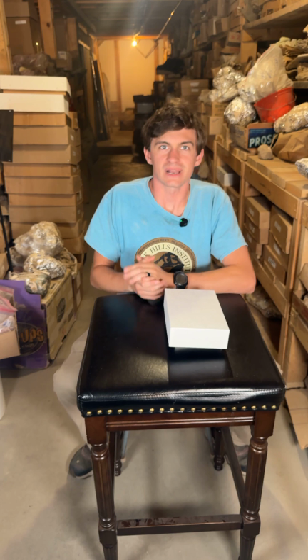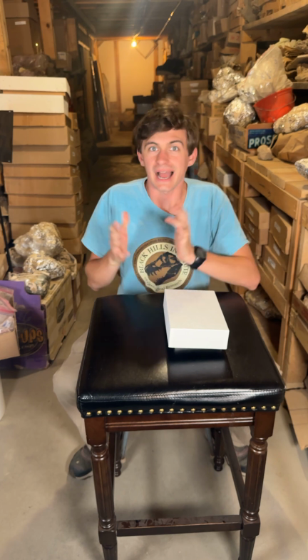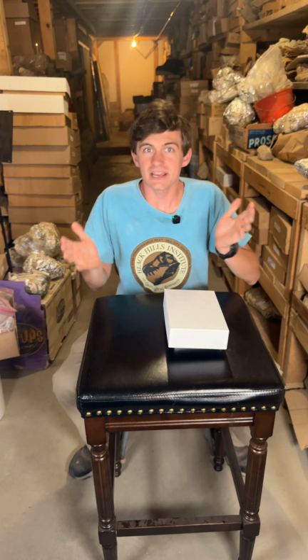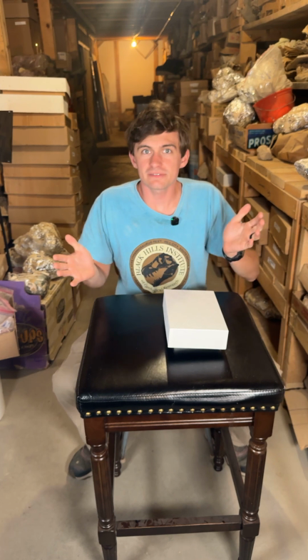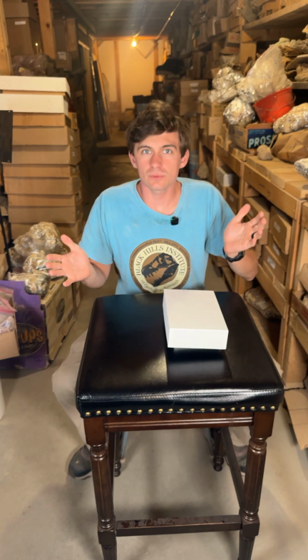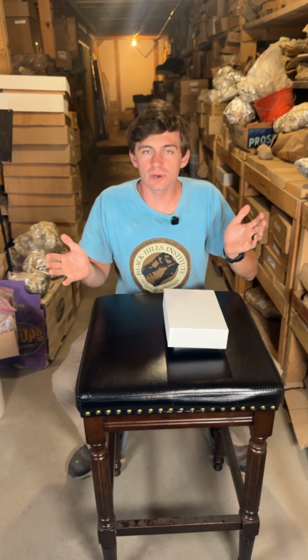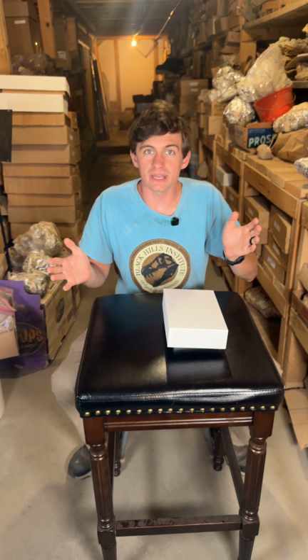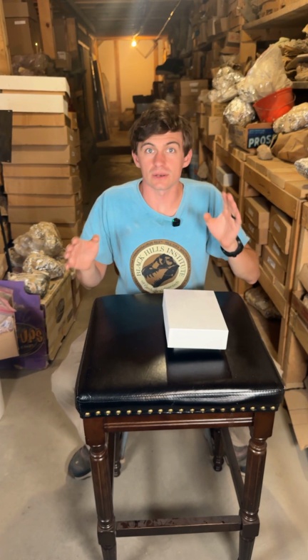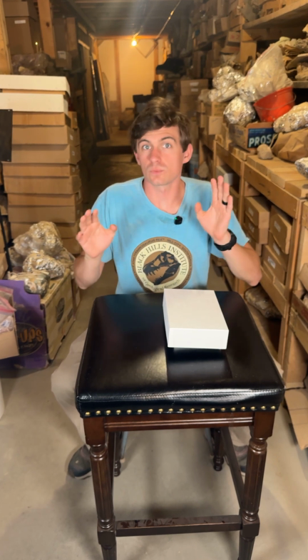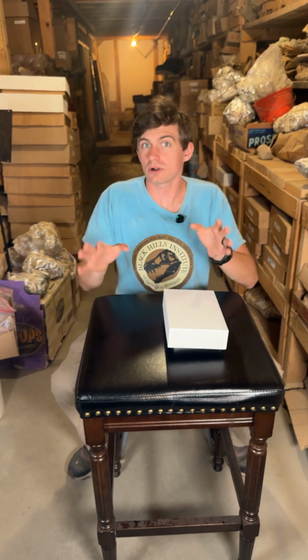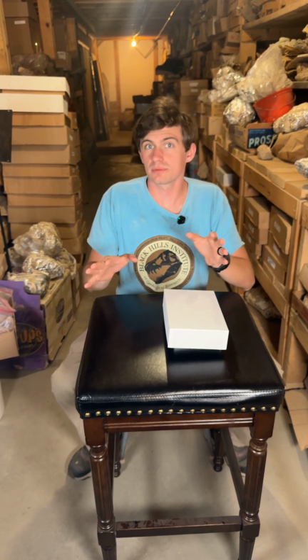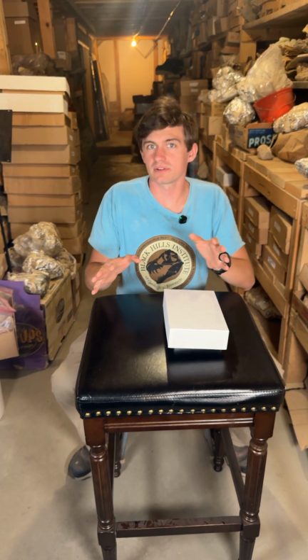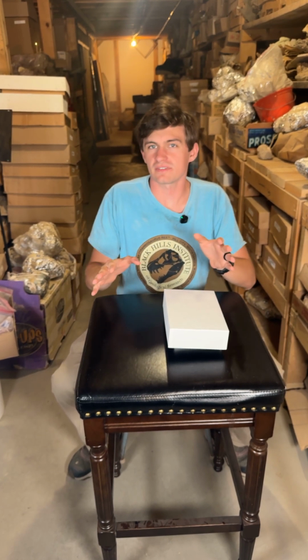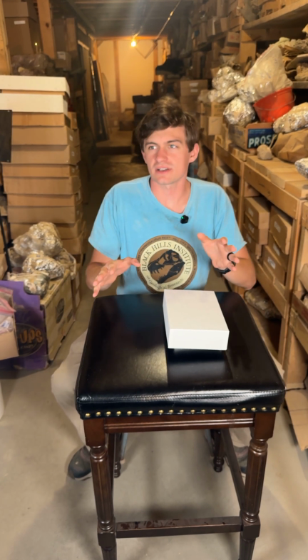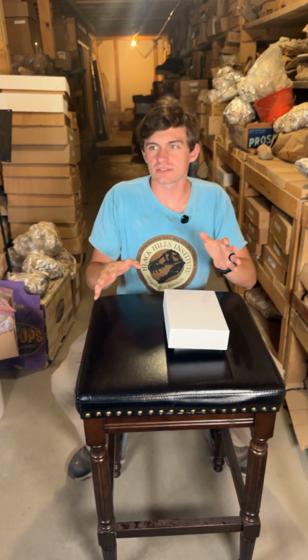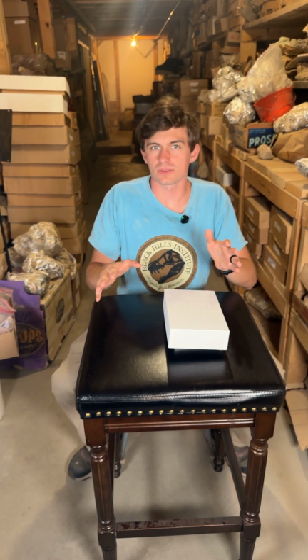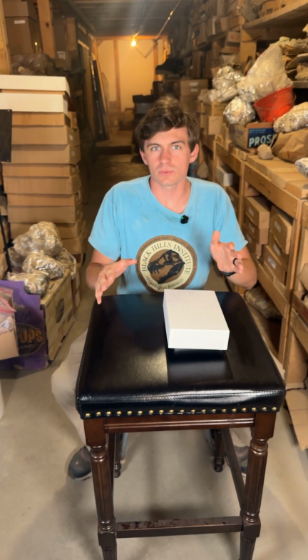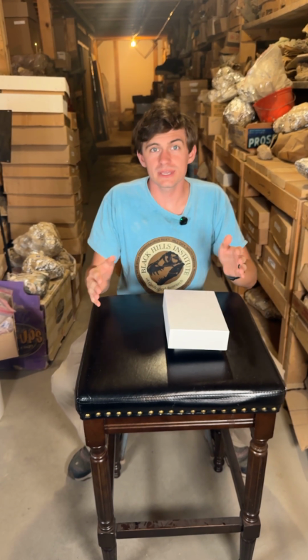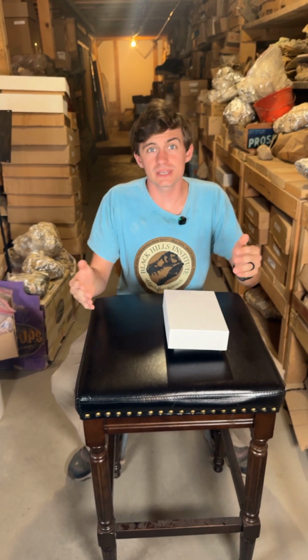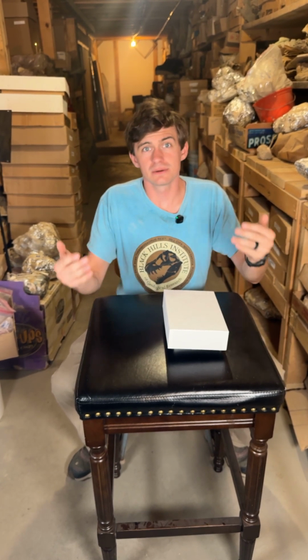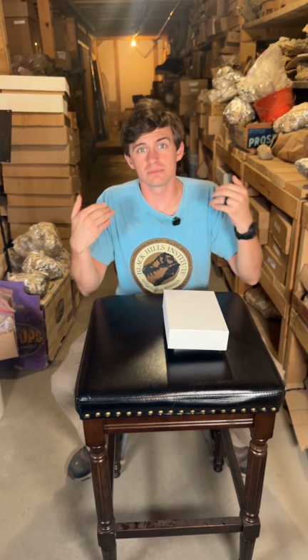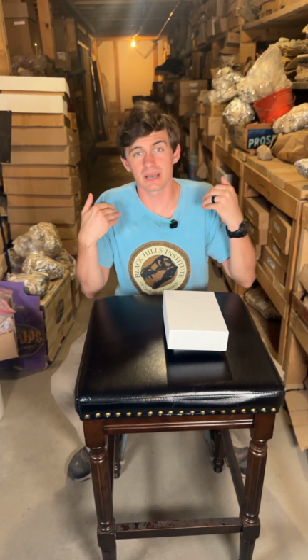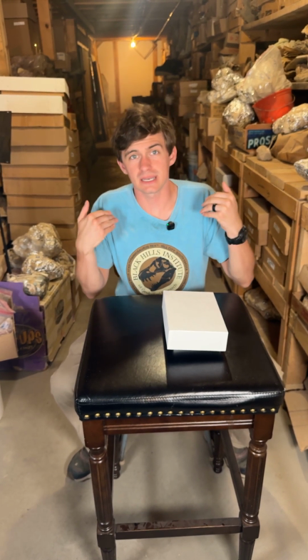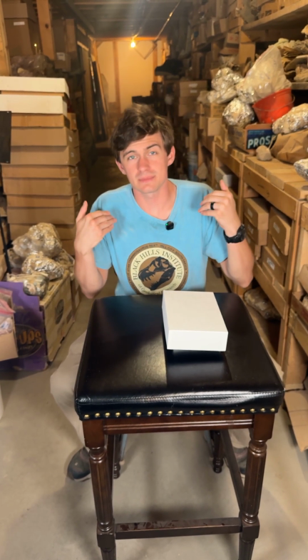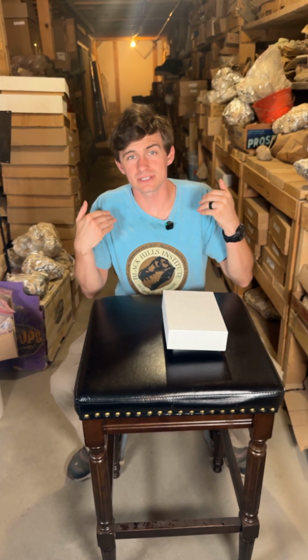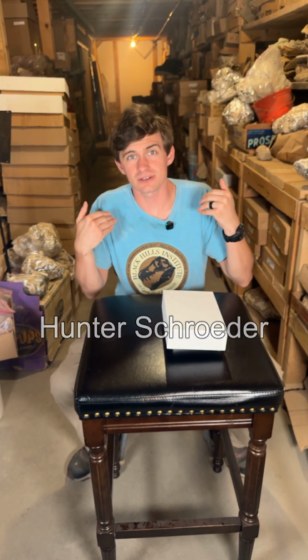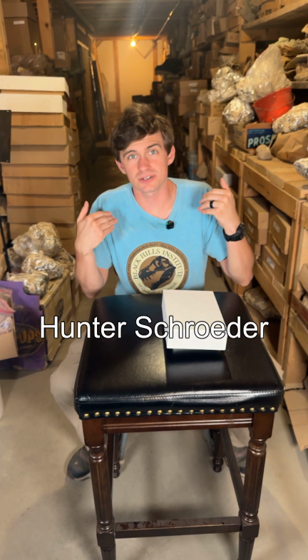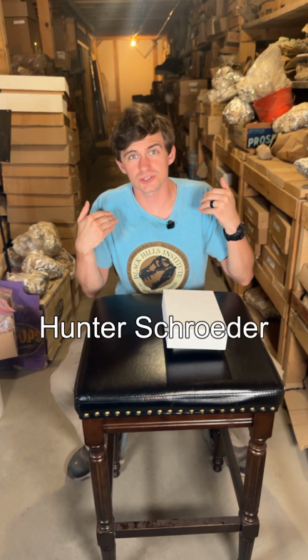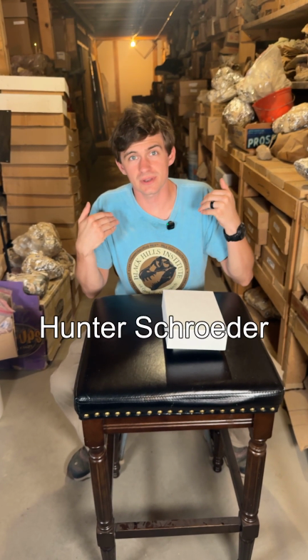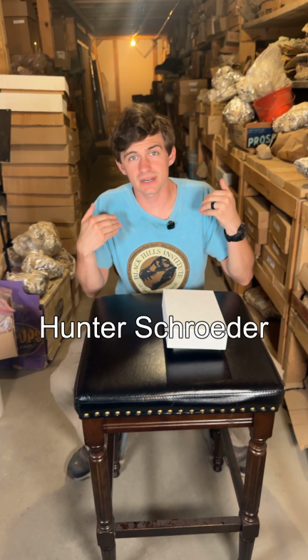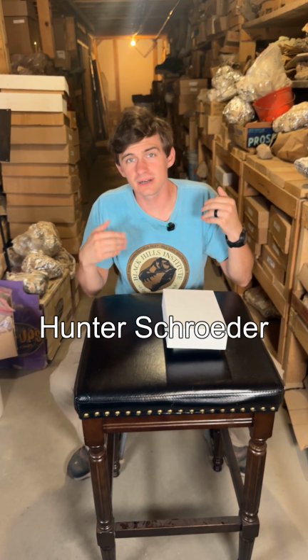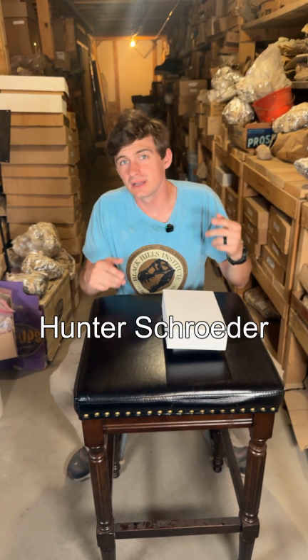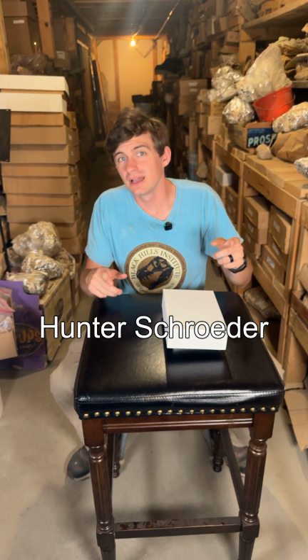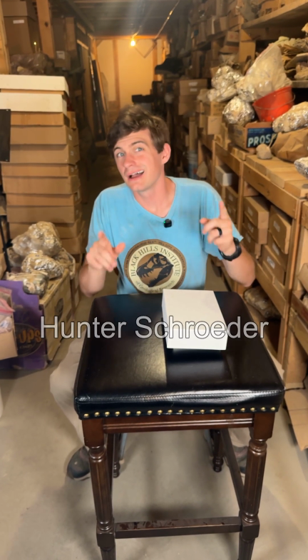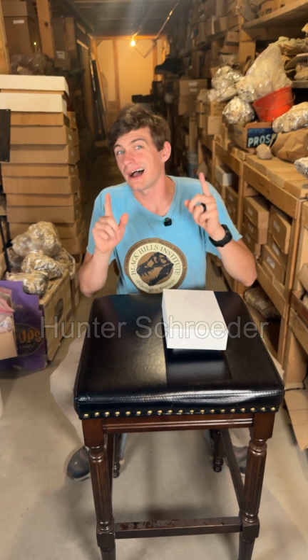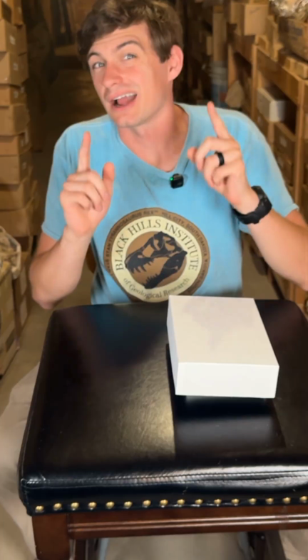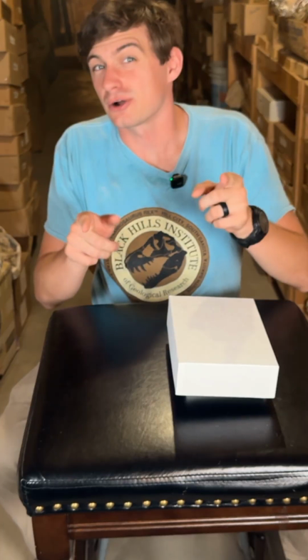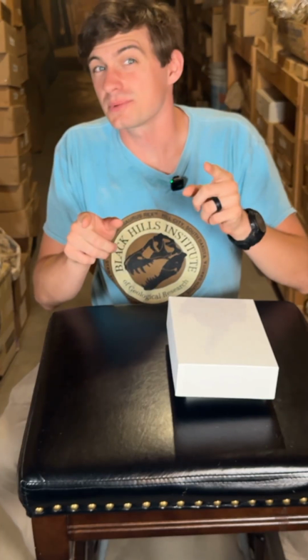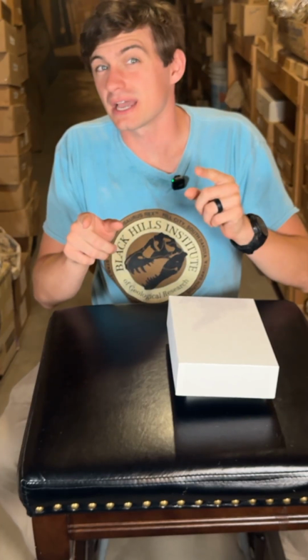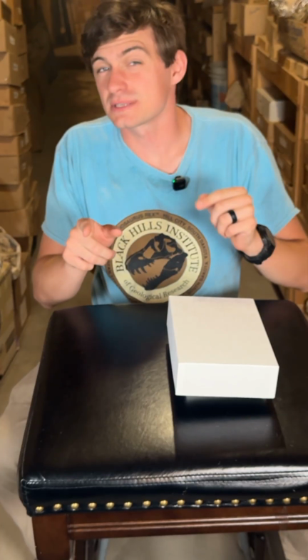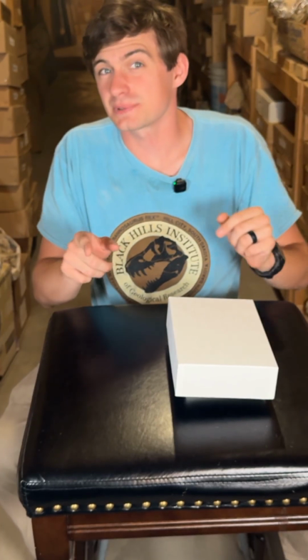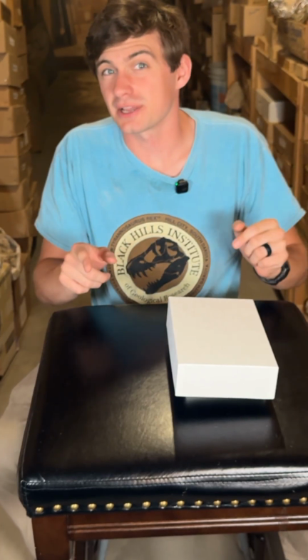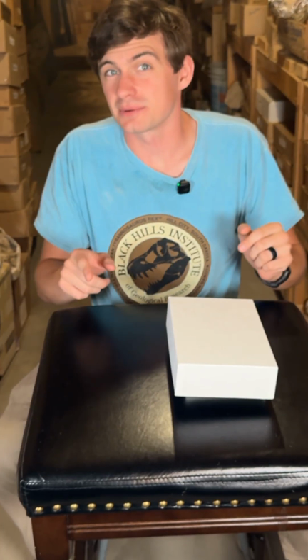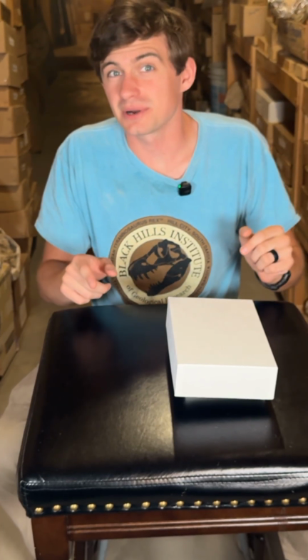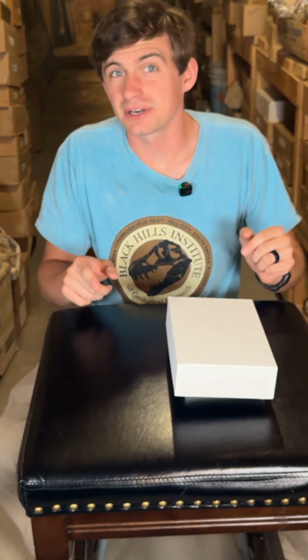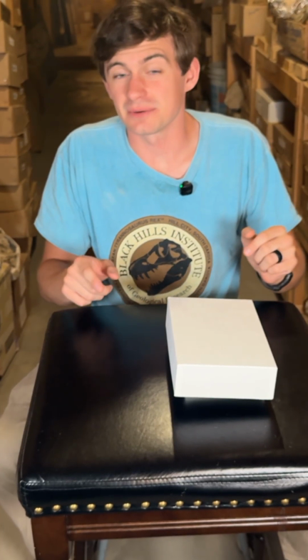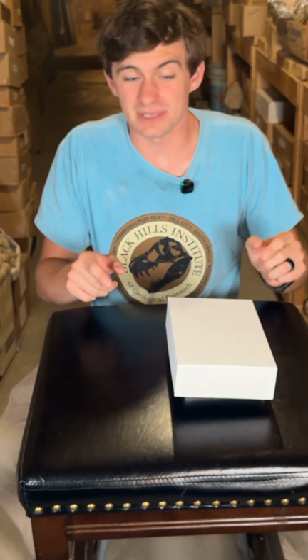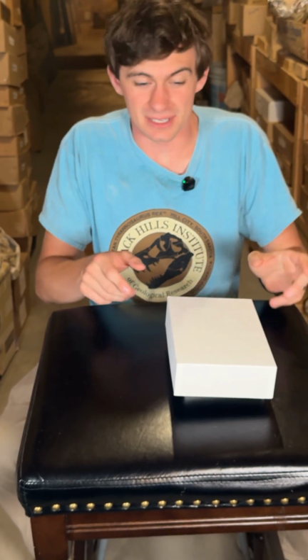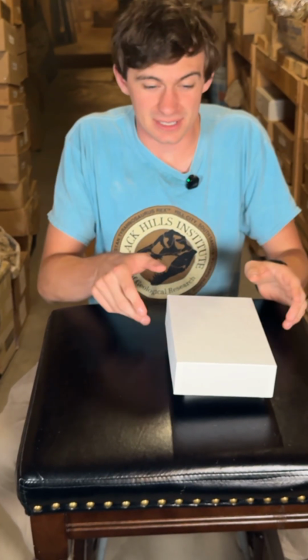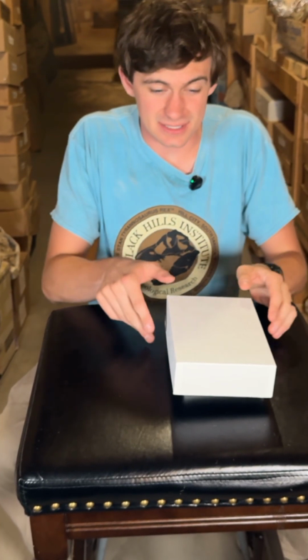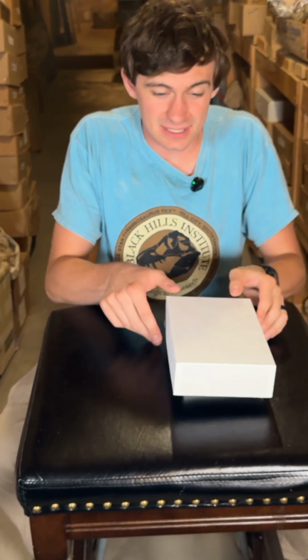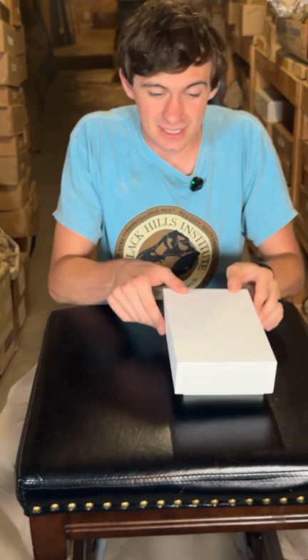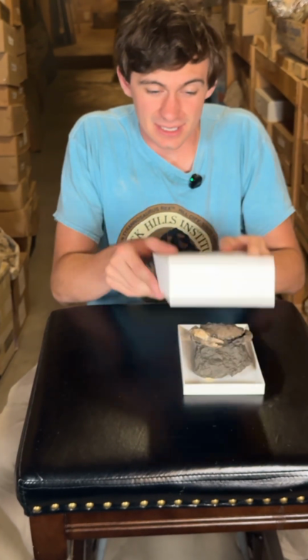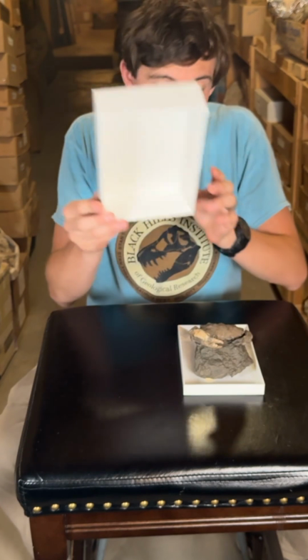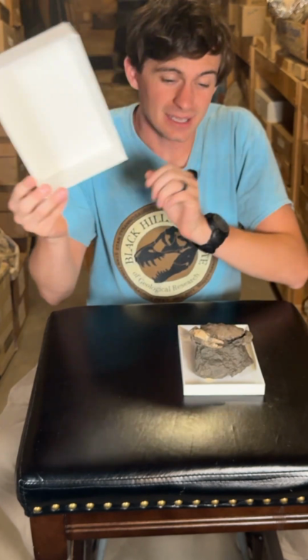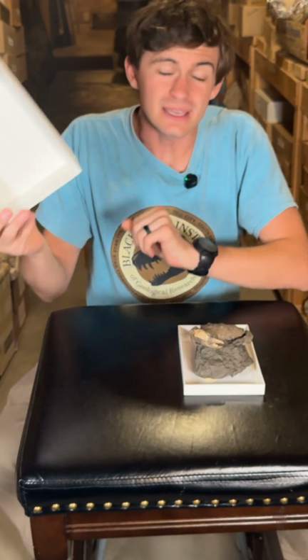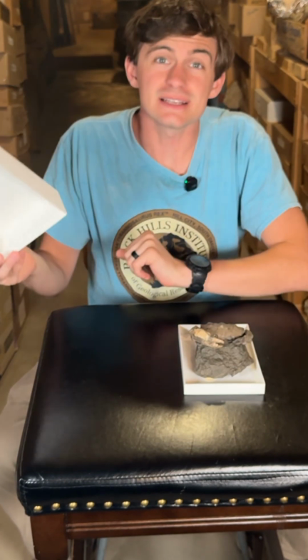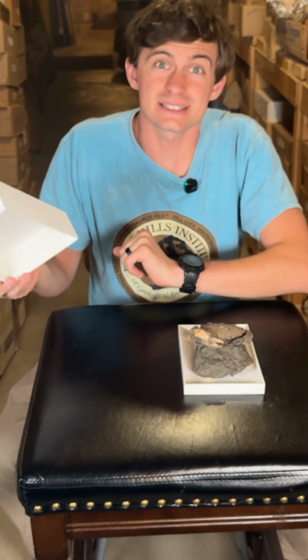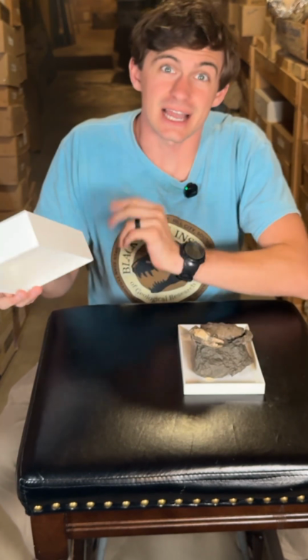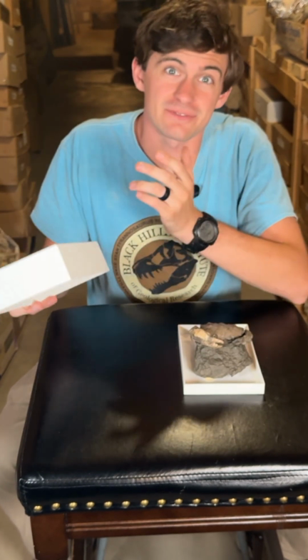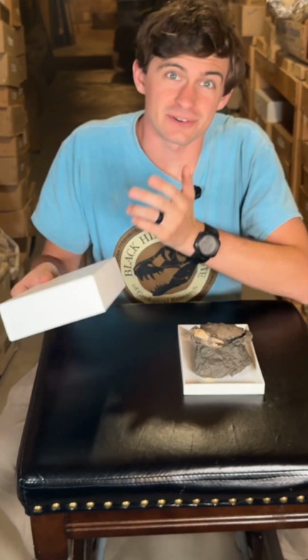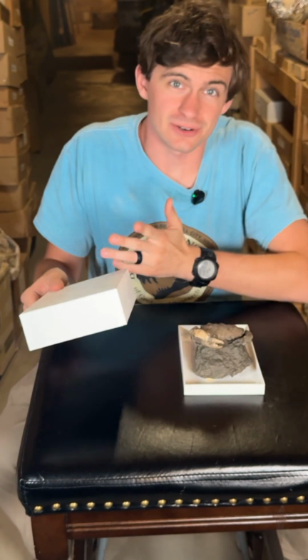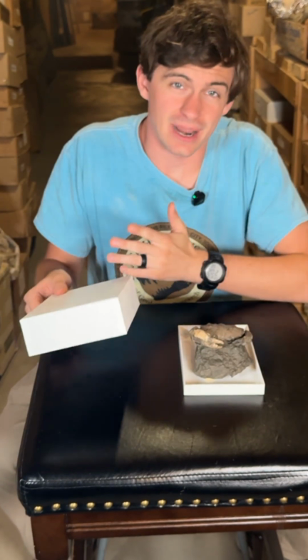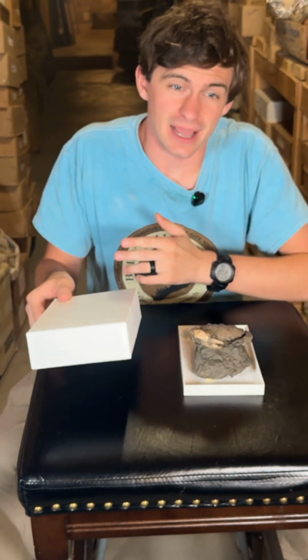Hi everyone and welcome to Fossil of the Week. My name is Hunter Schrader. I hope you guys brought your butter because it's time for crab.